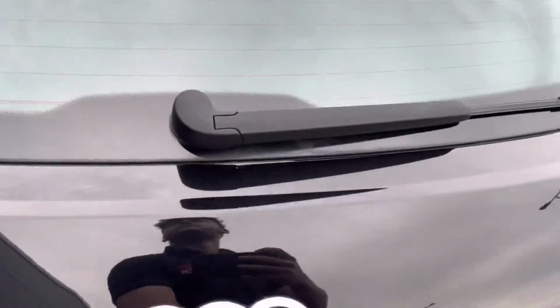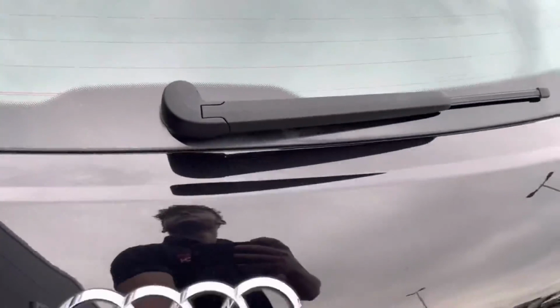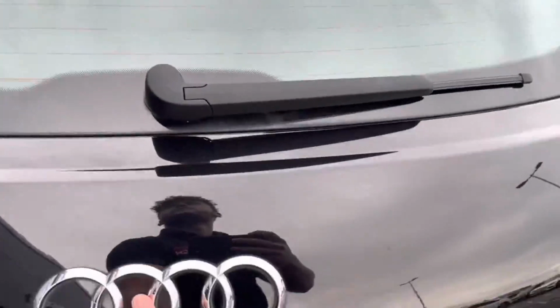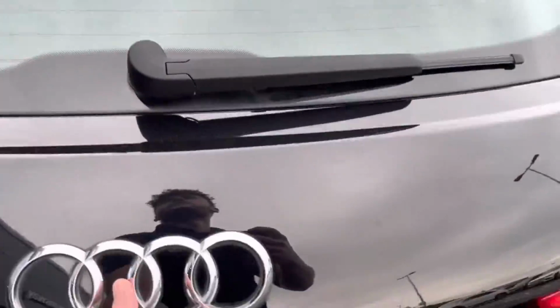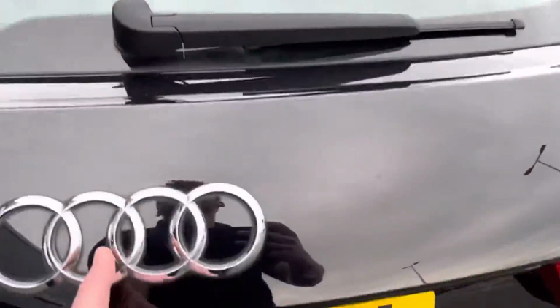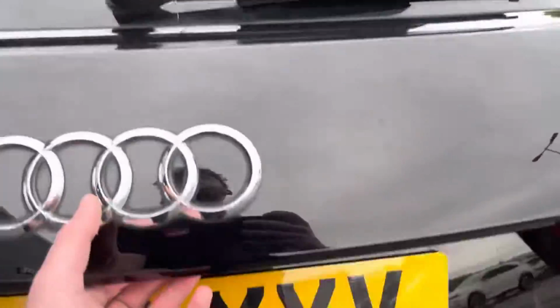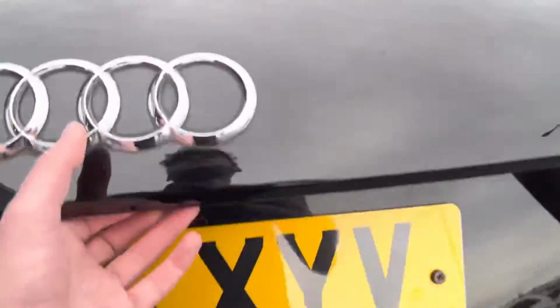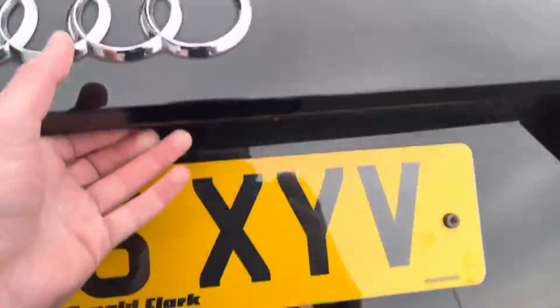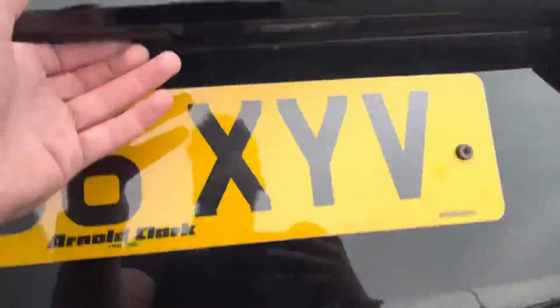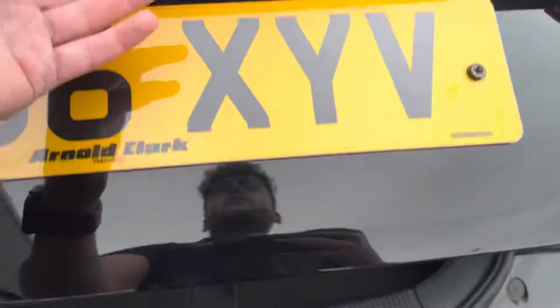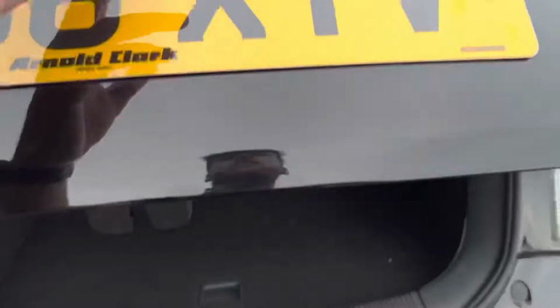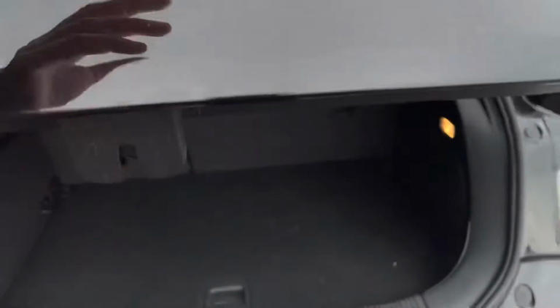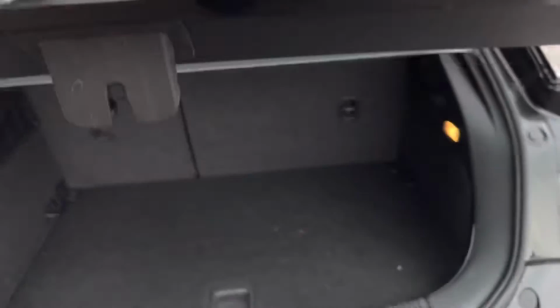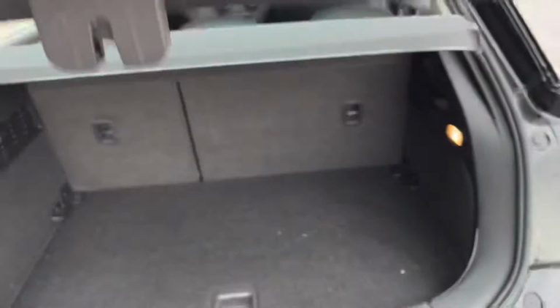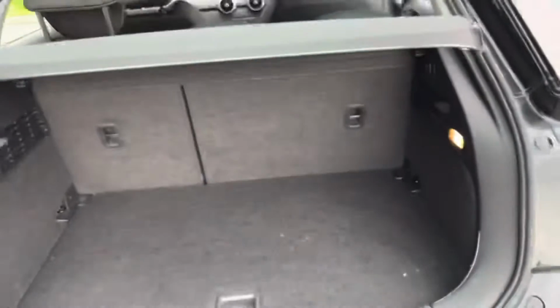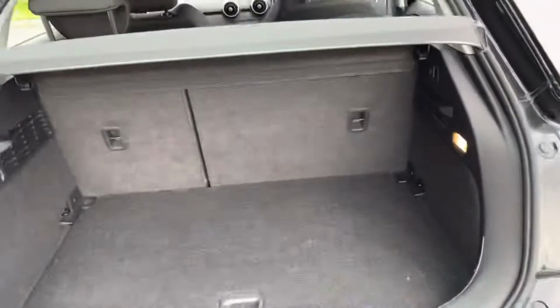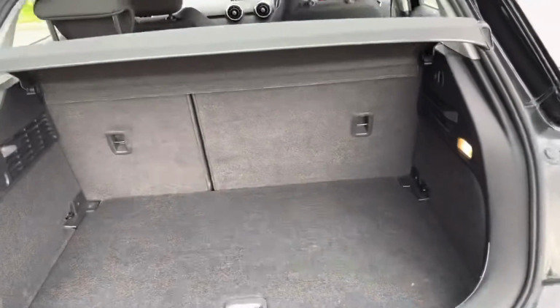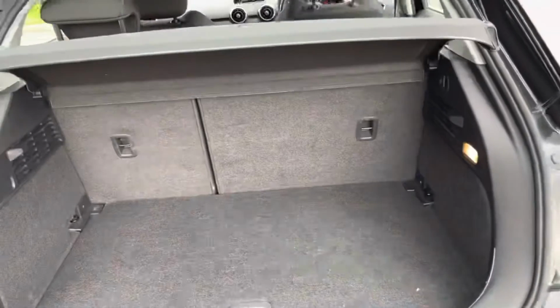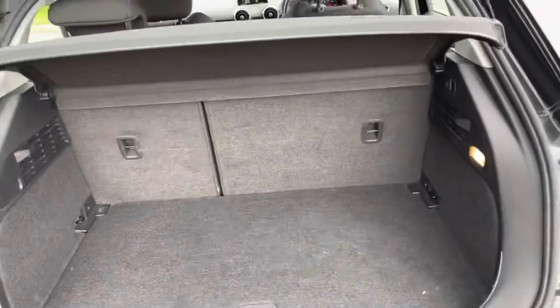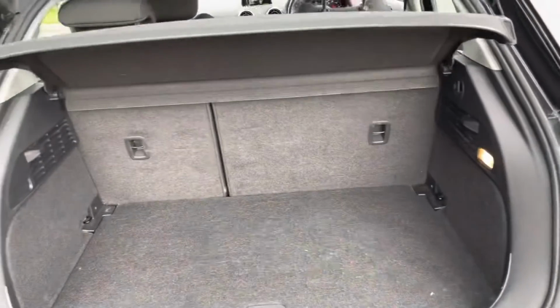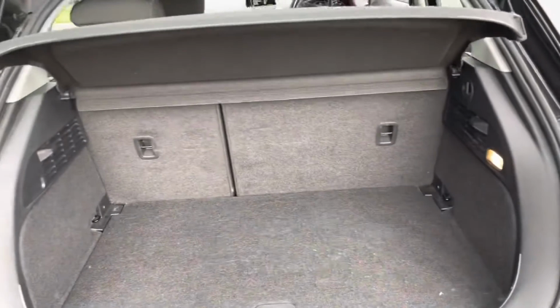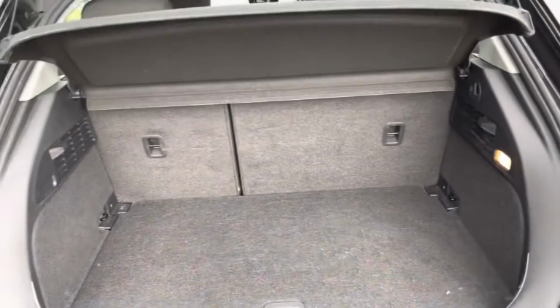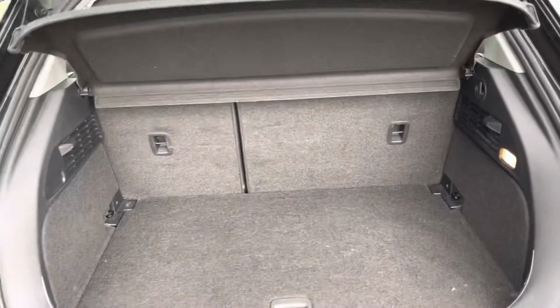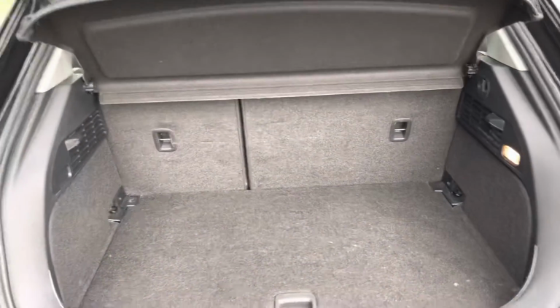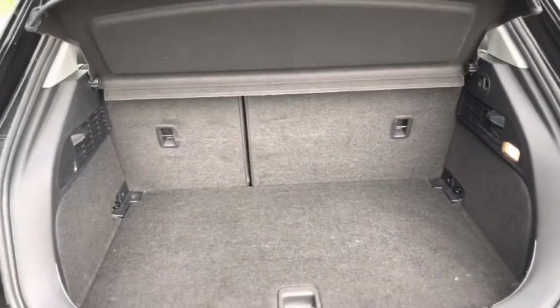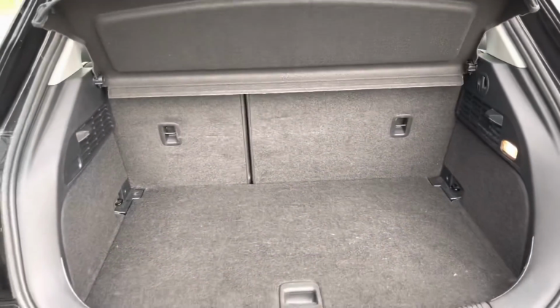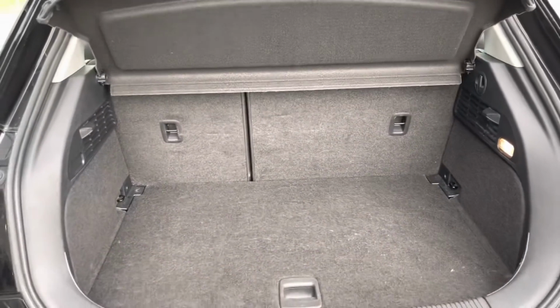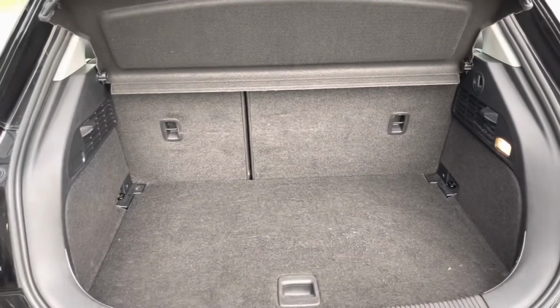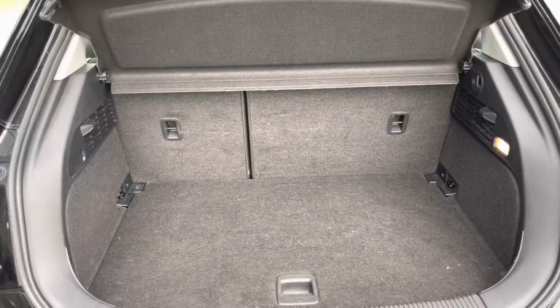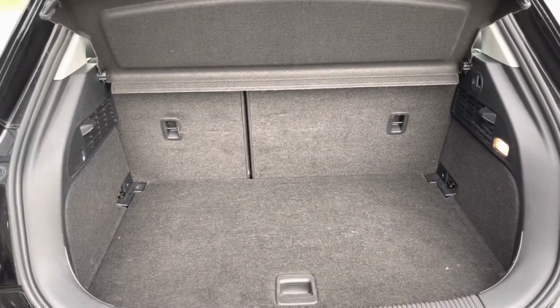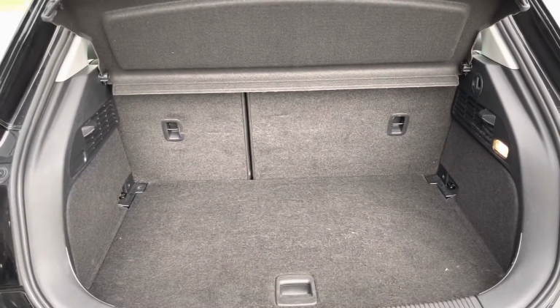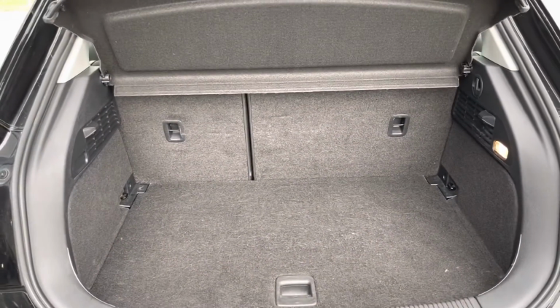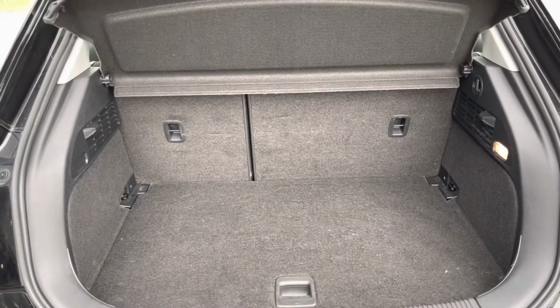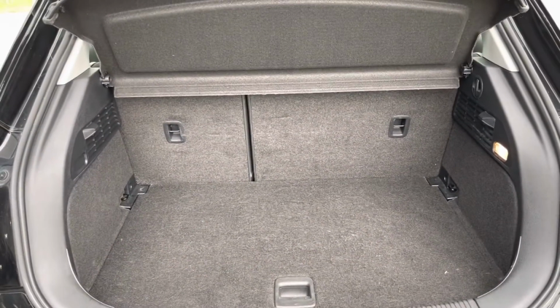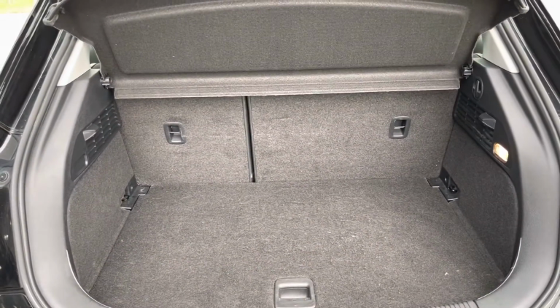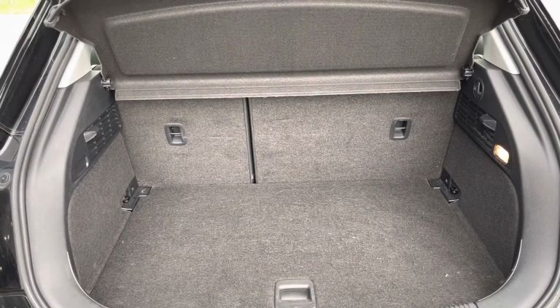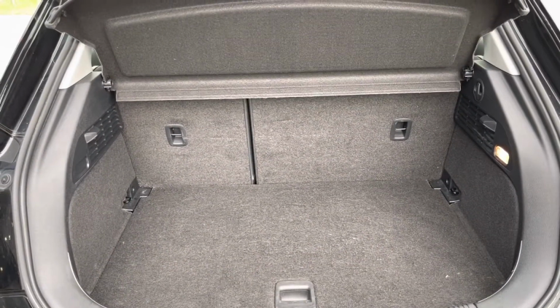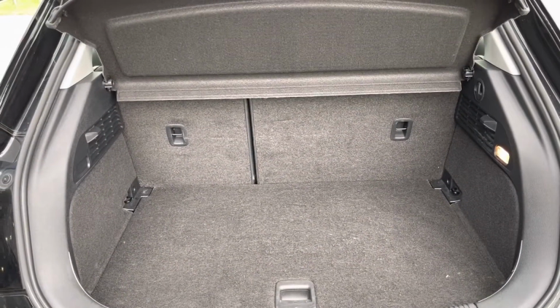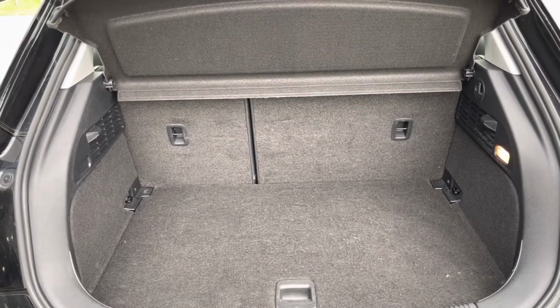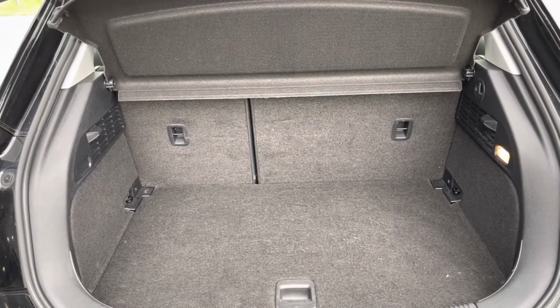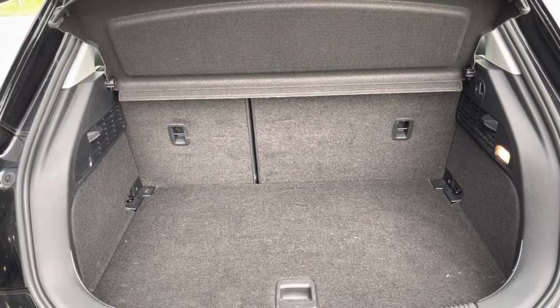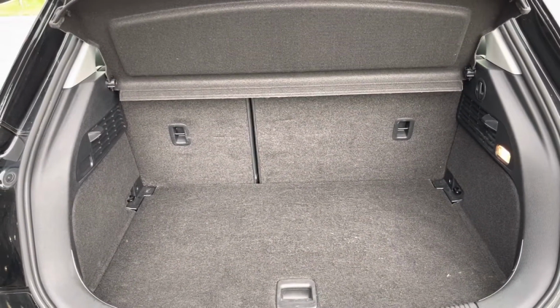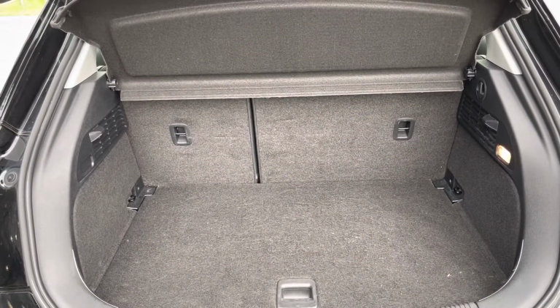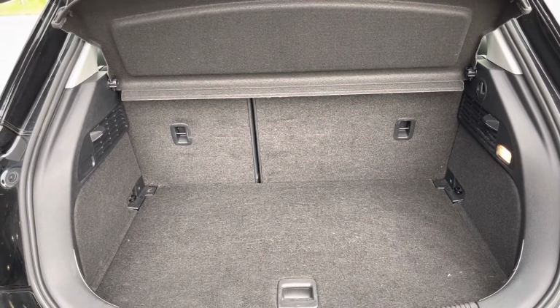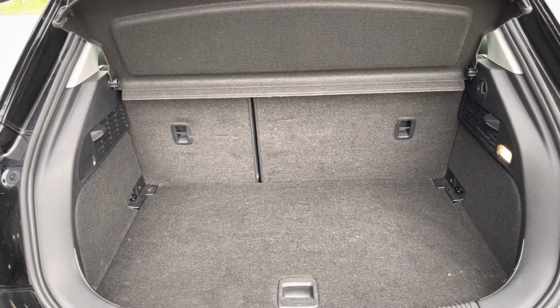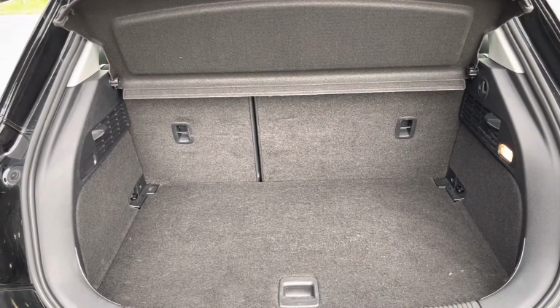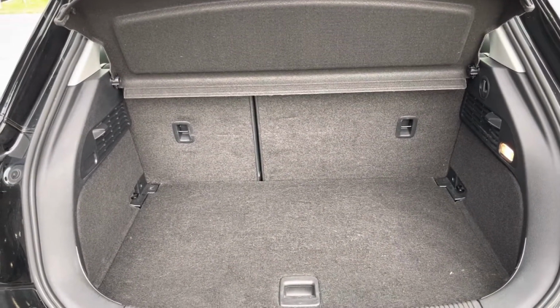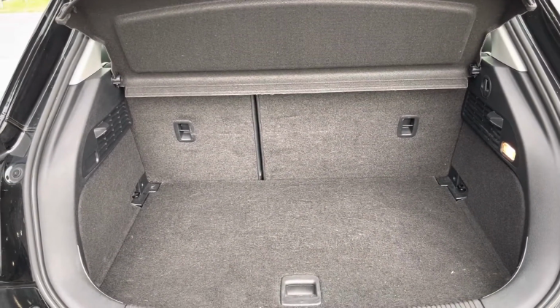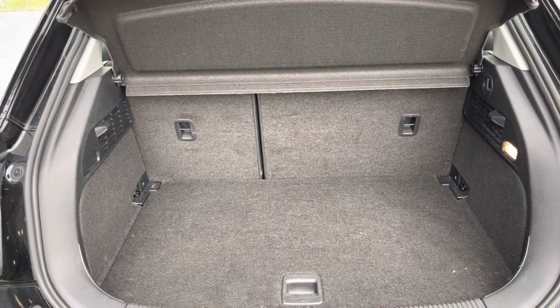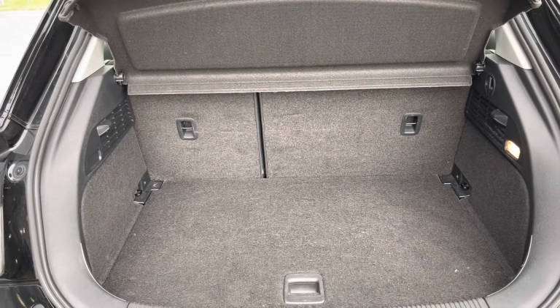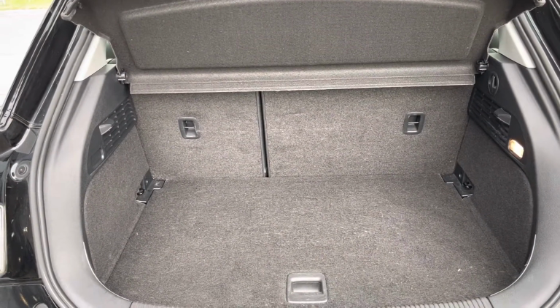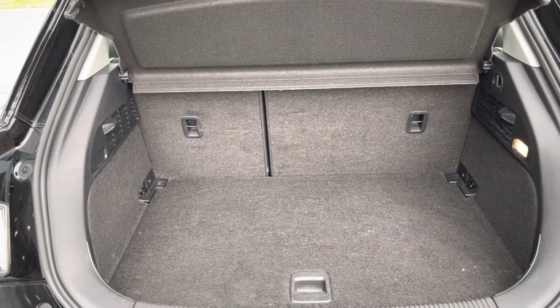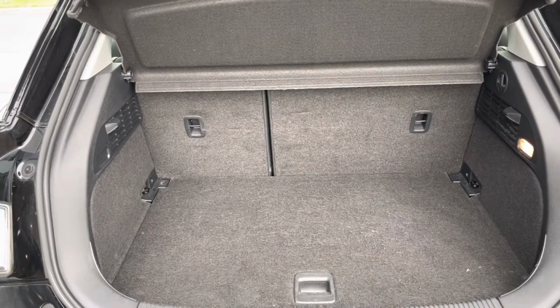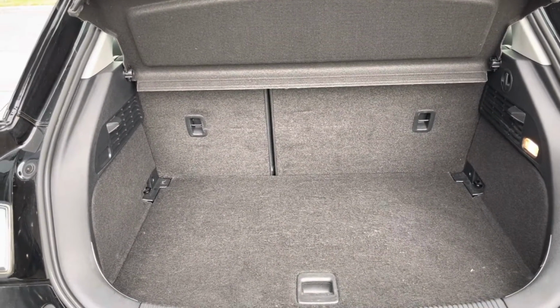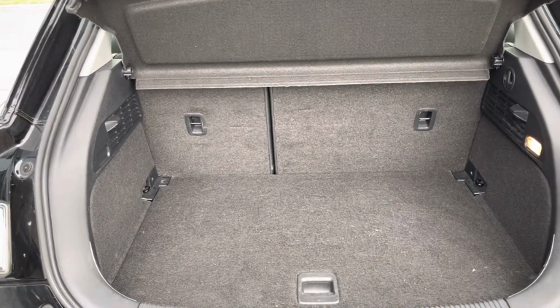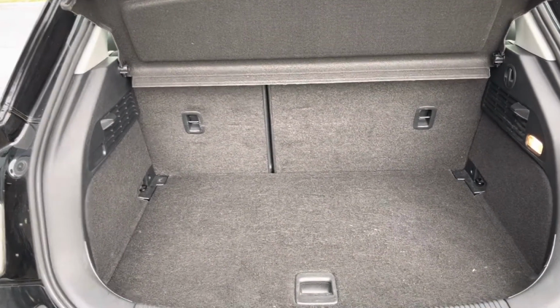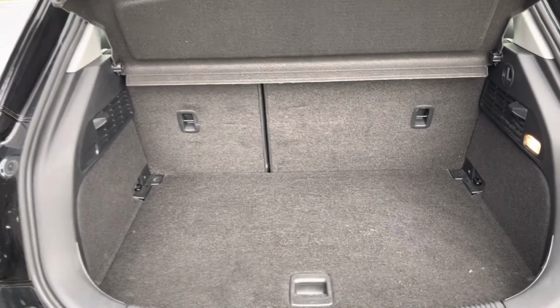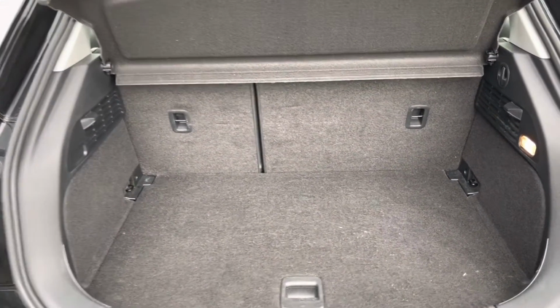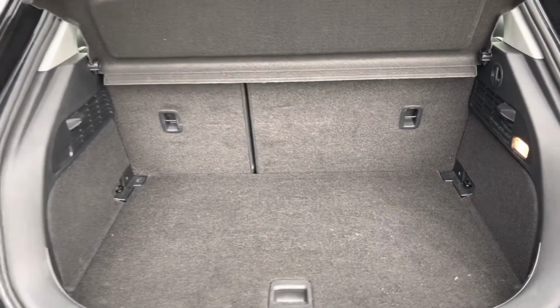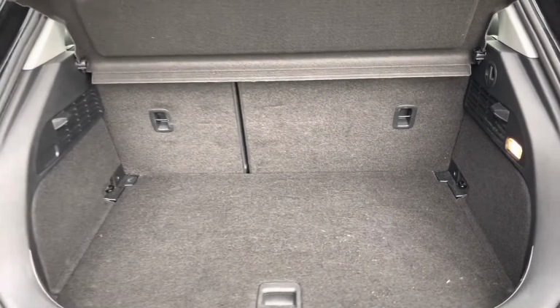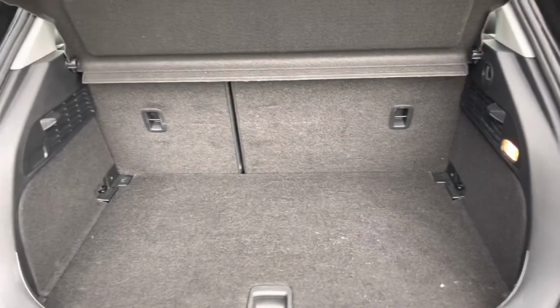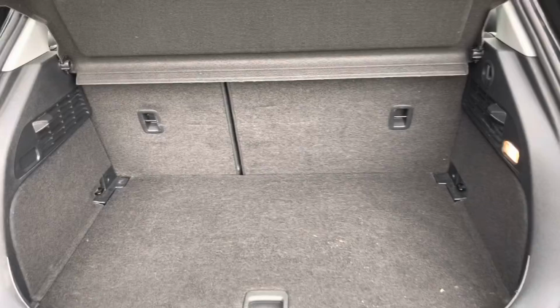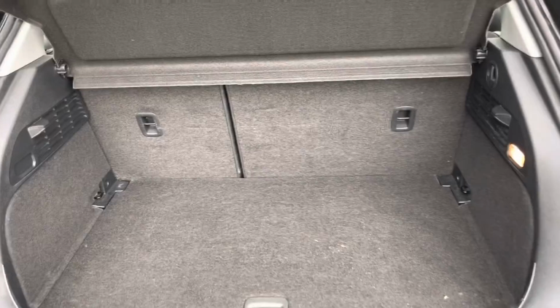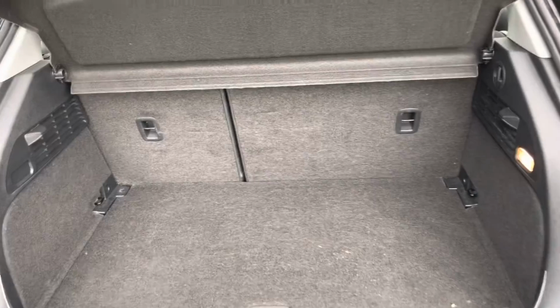Opening up the boot, there's a very decent amount of space in here with the ability to drop the back seats if you do need to.